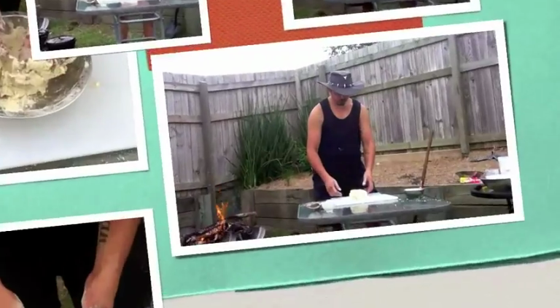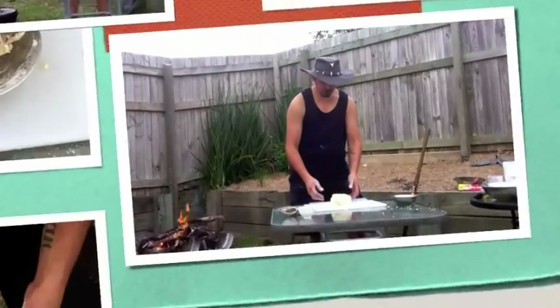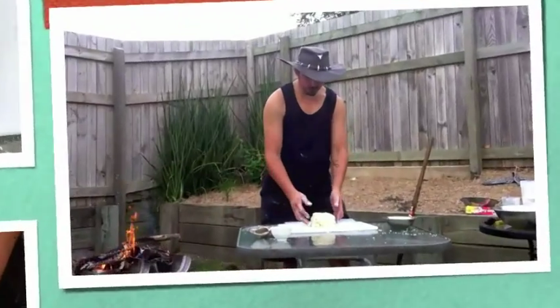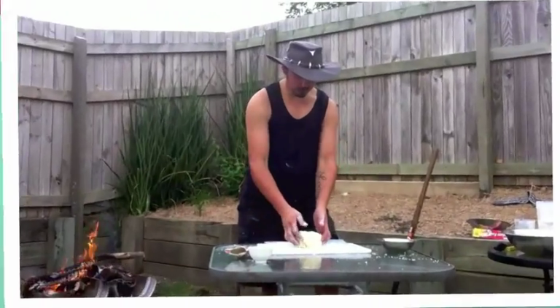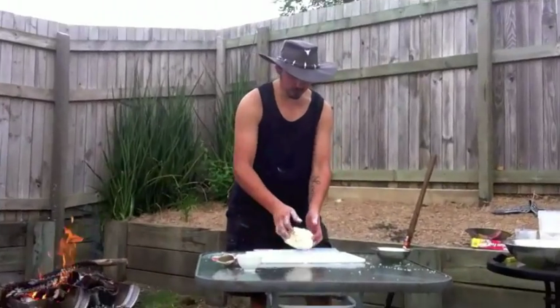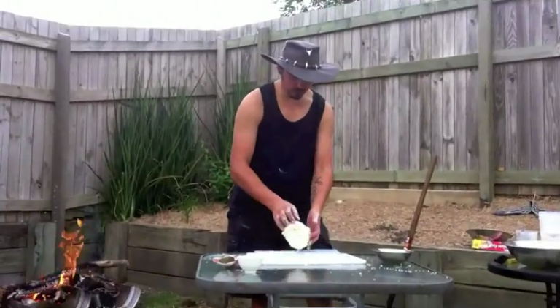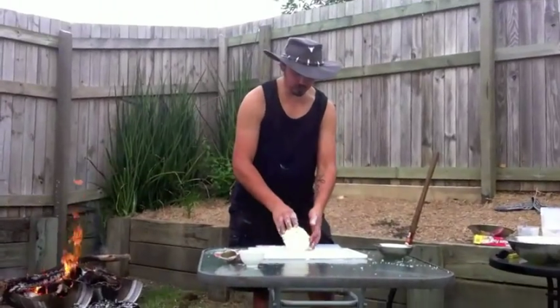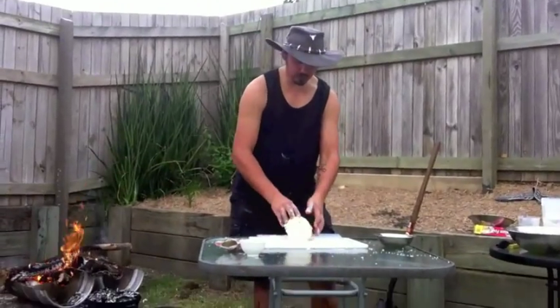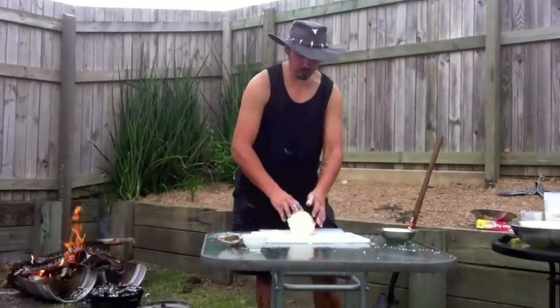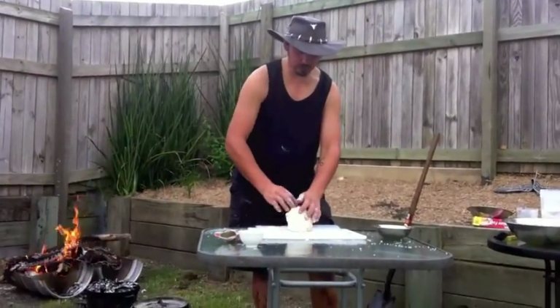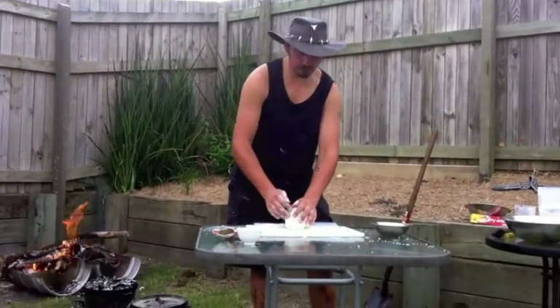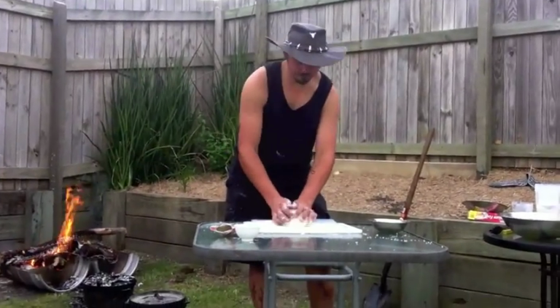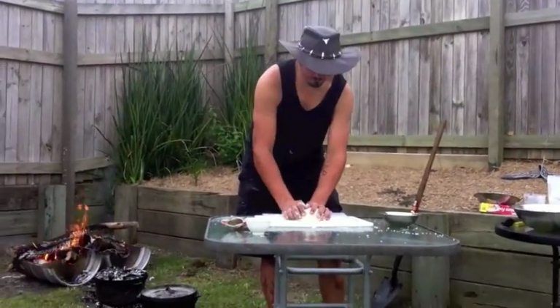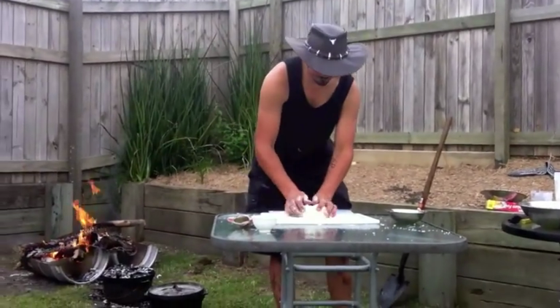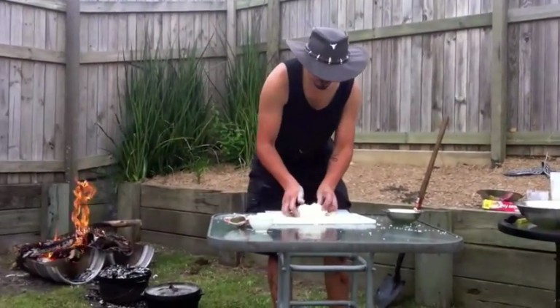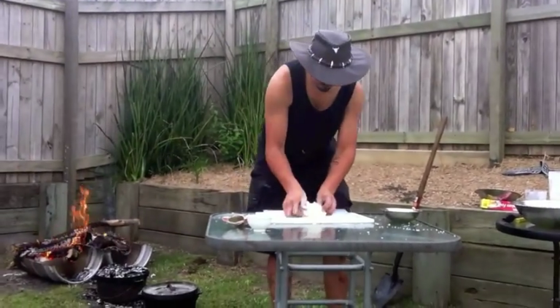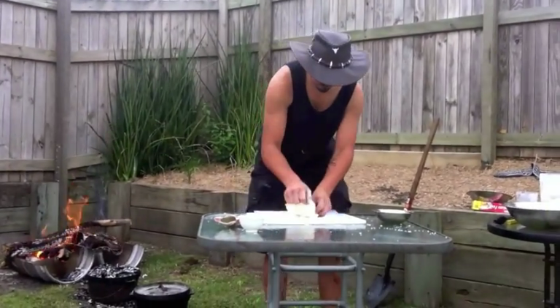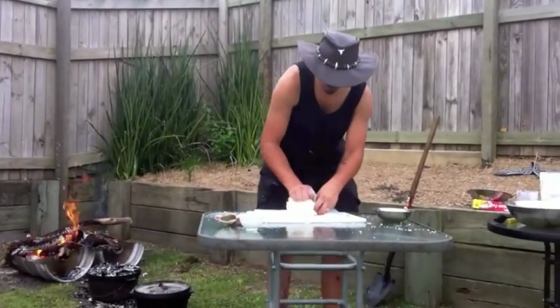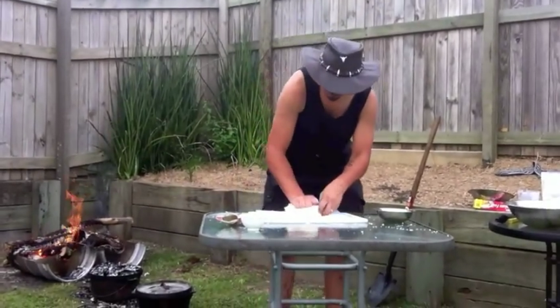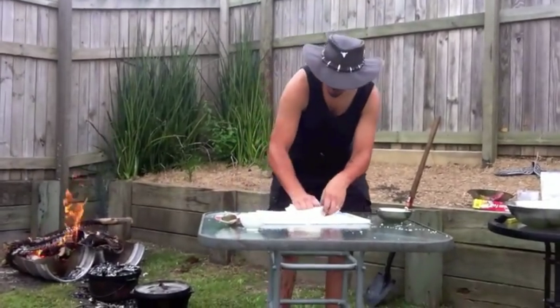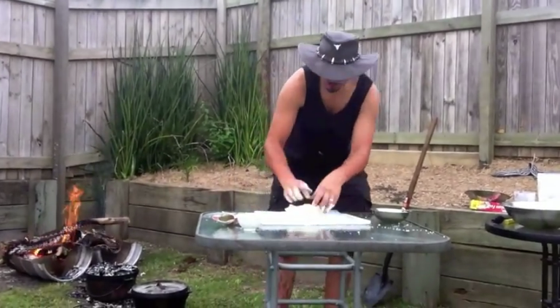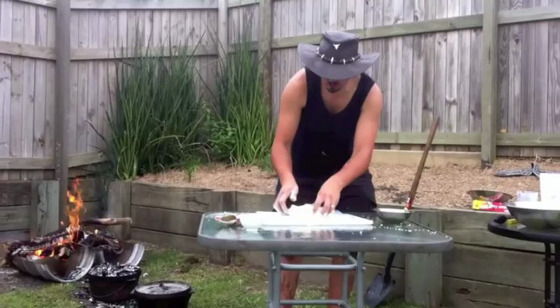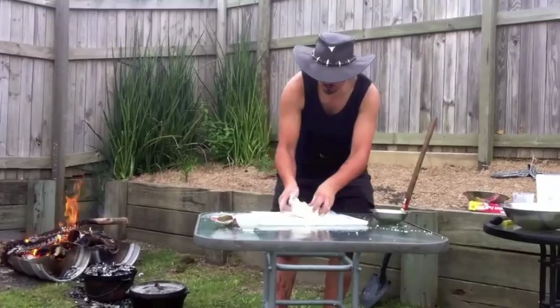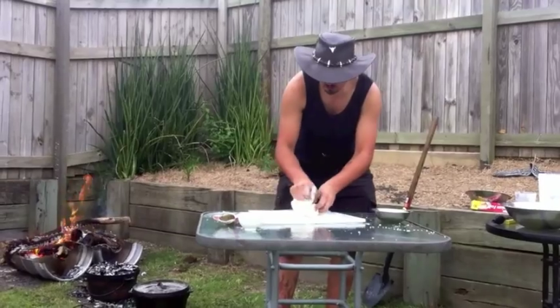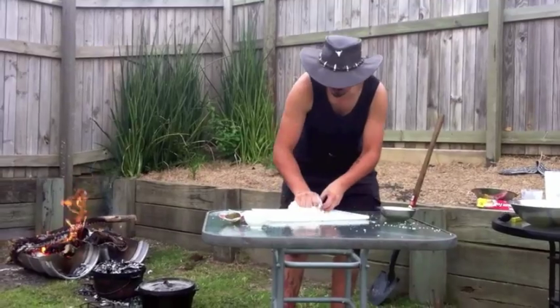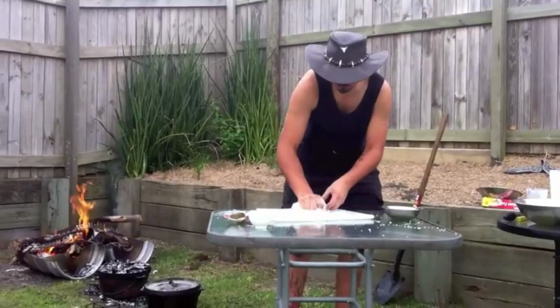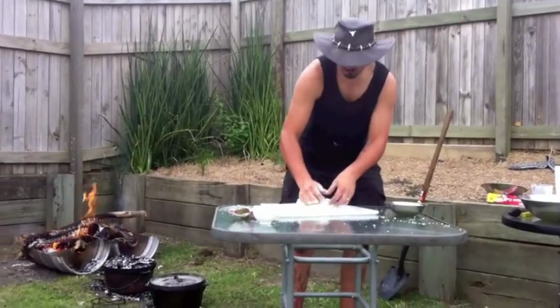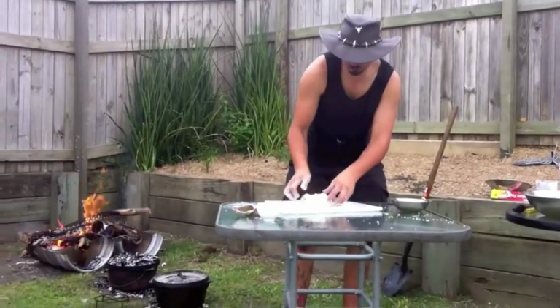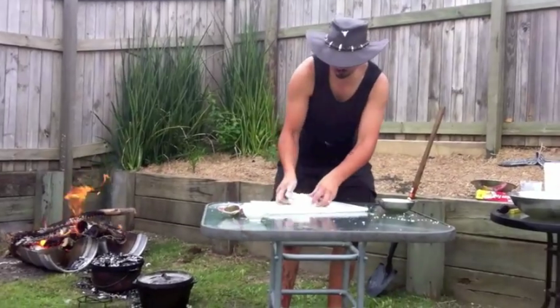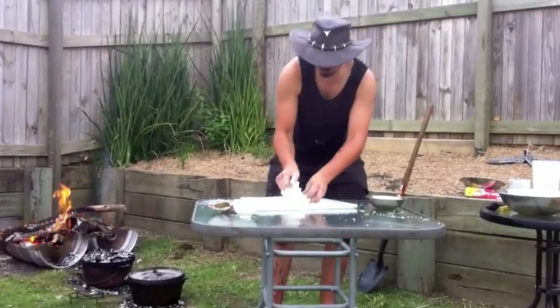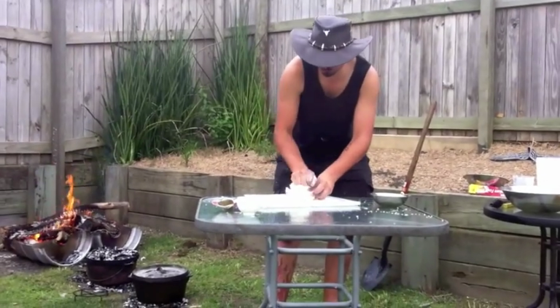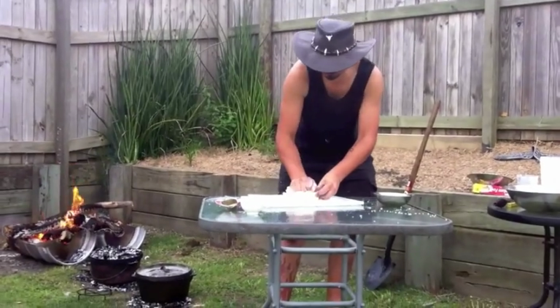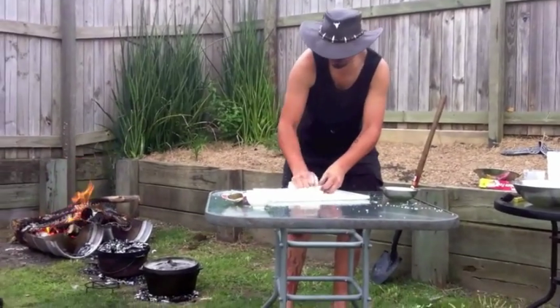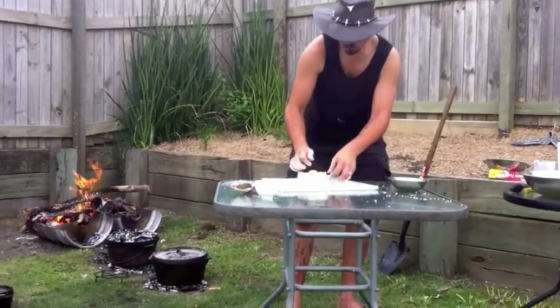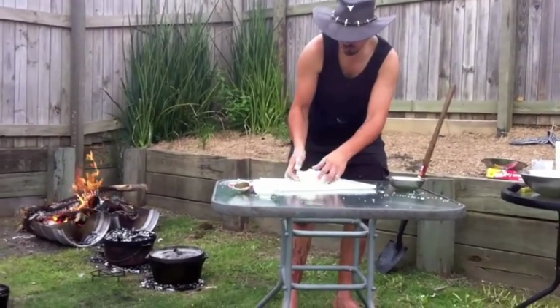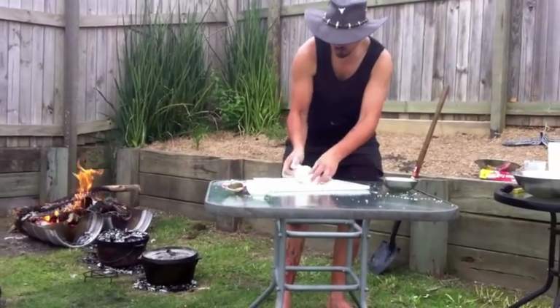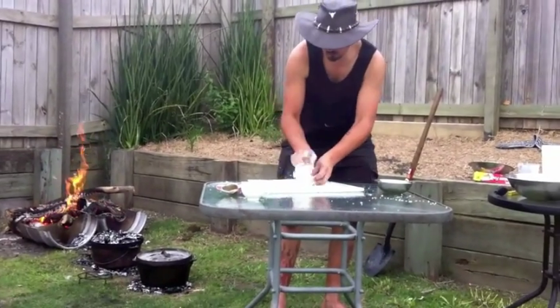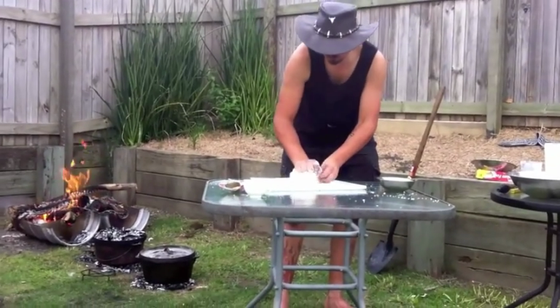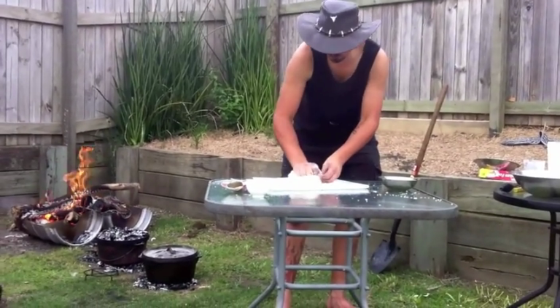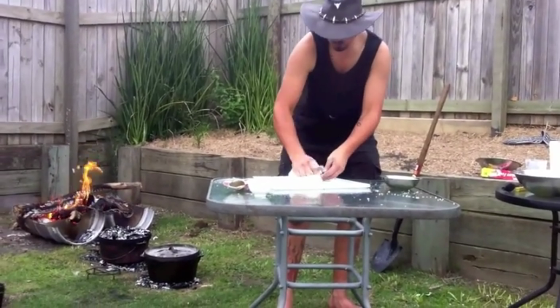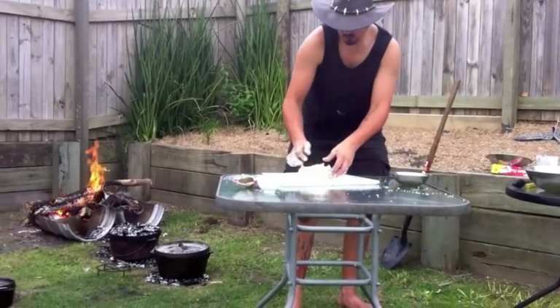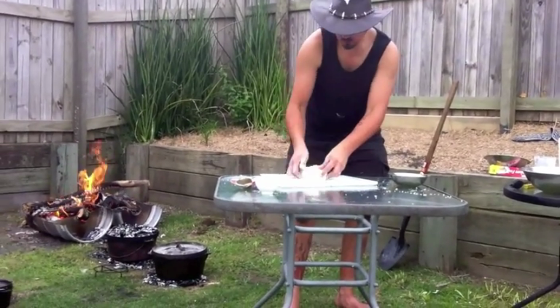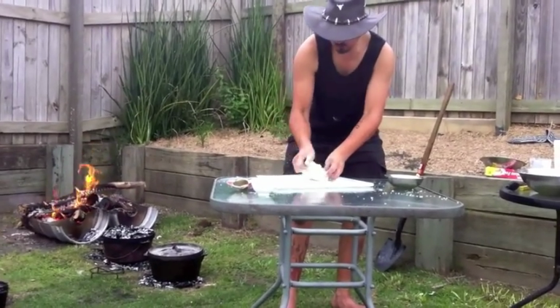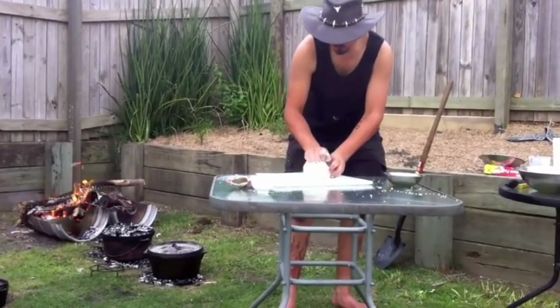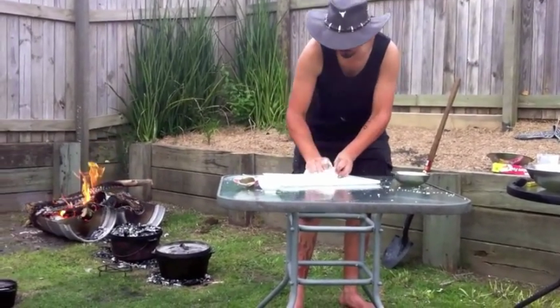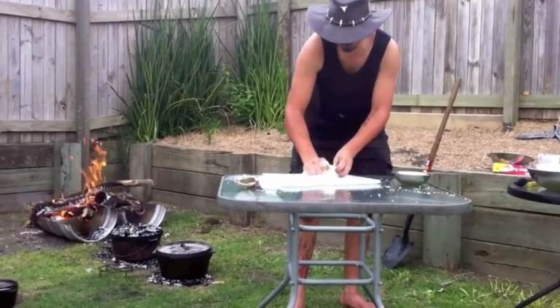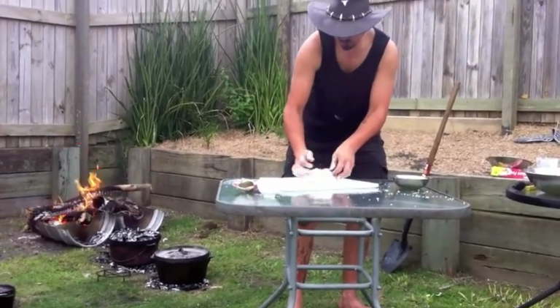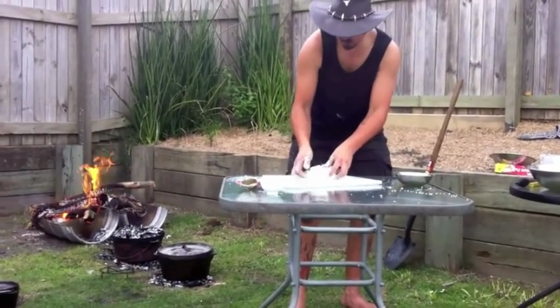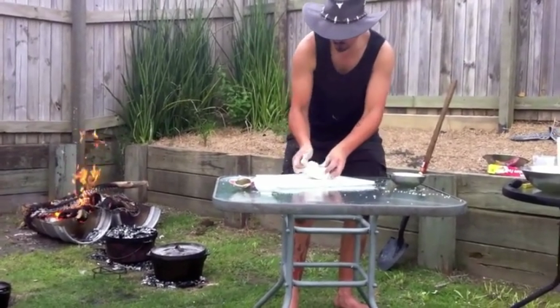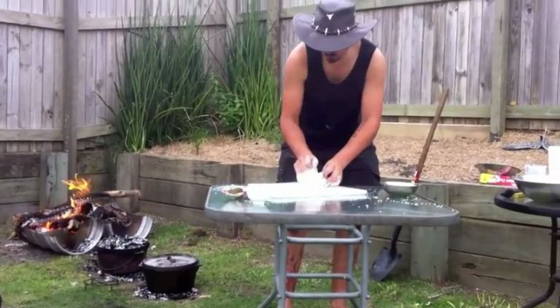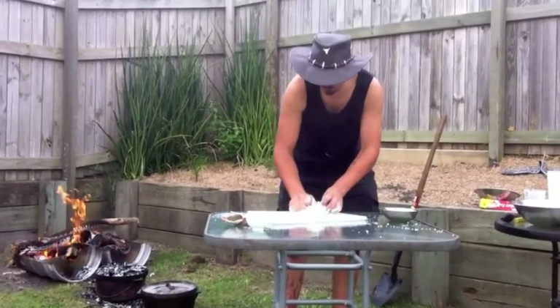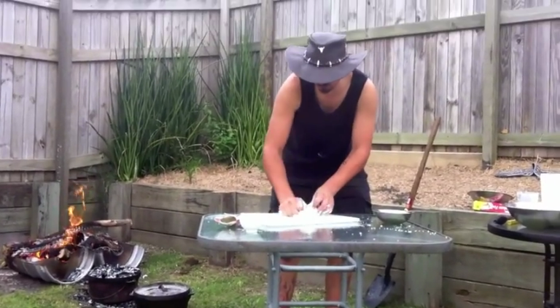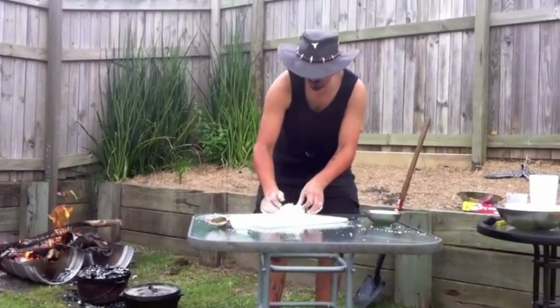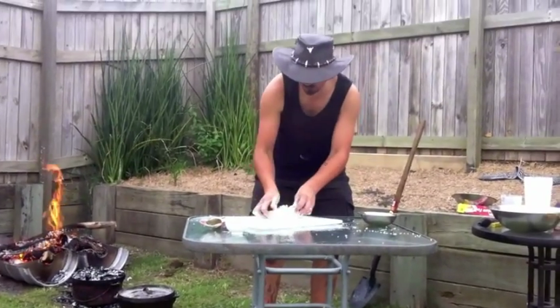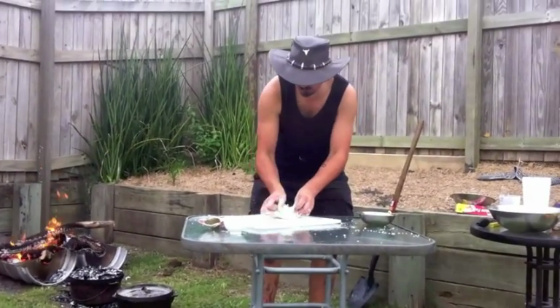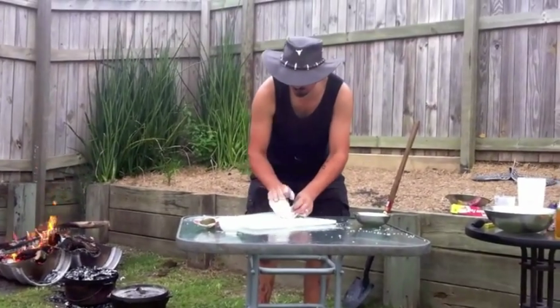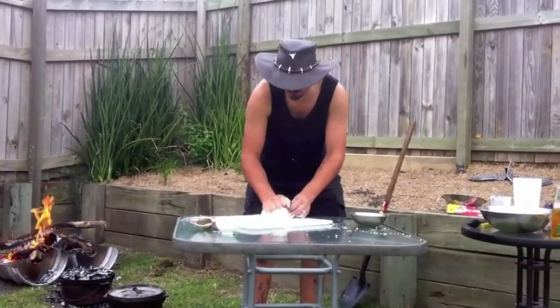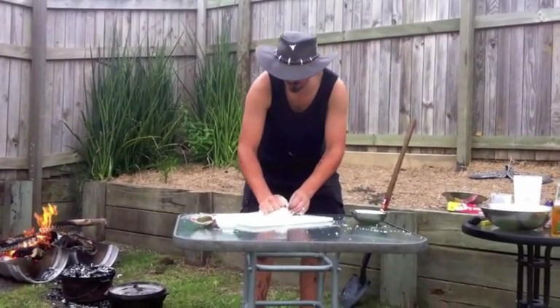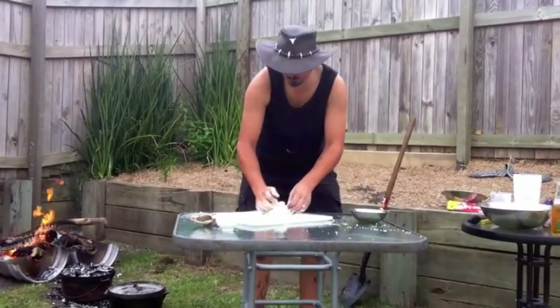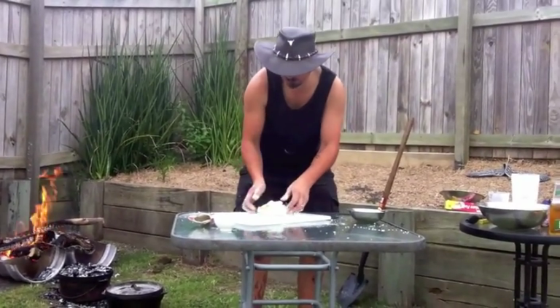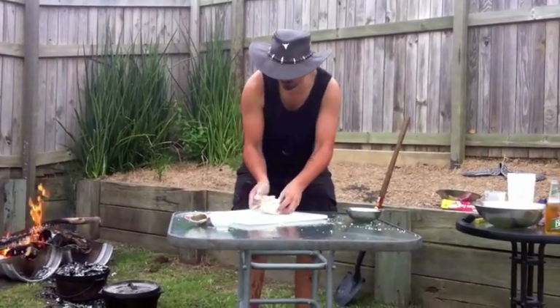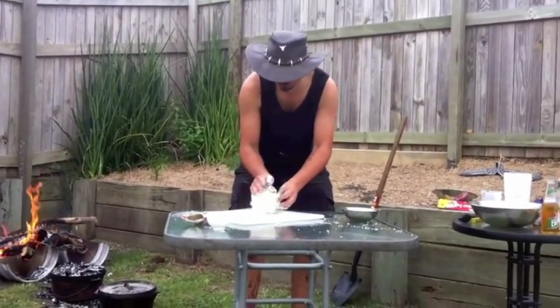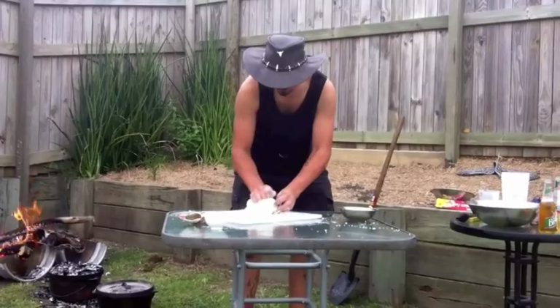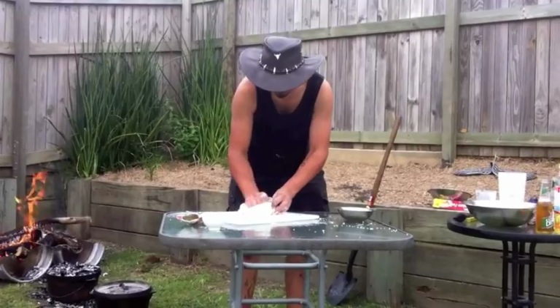Now we're going to knead it up, mixing it all up there onto a floured surface.